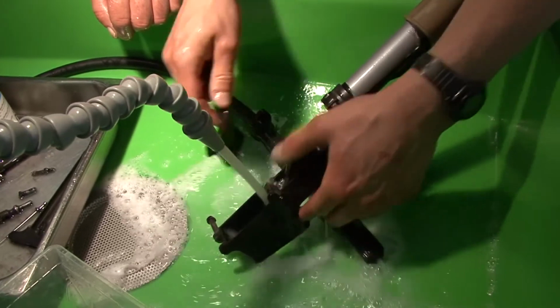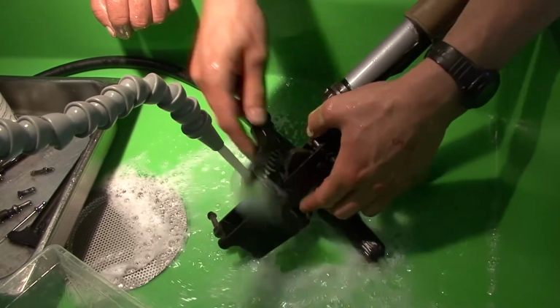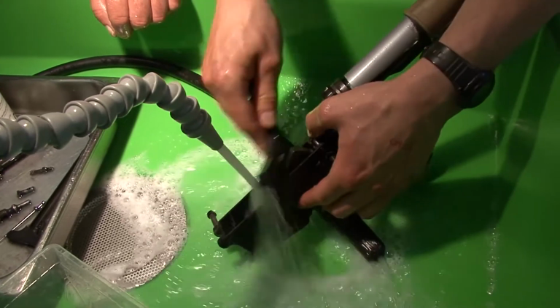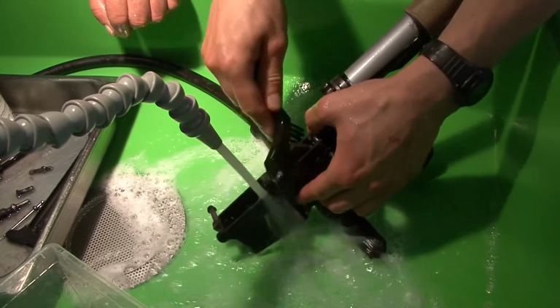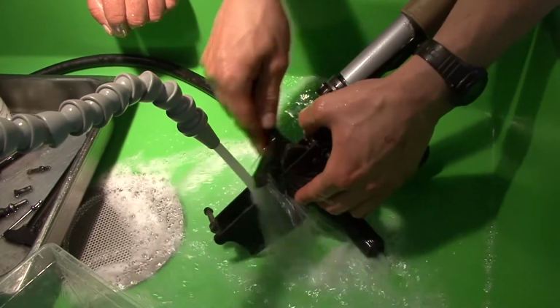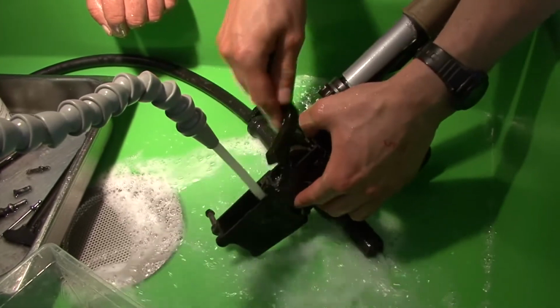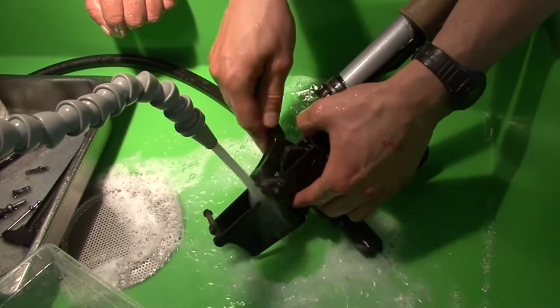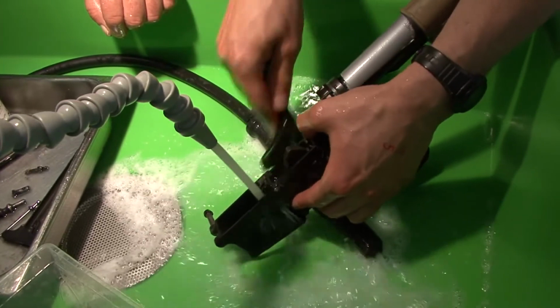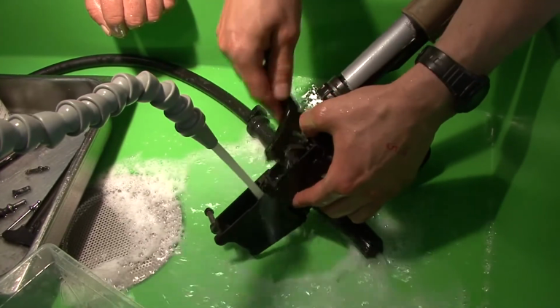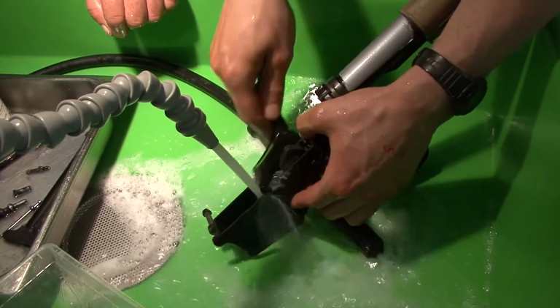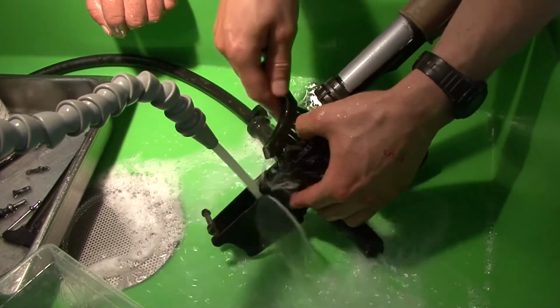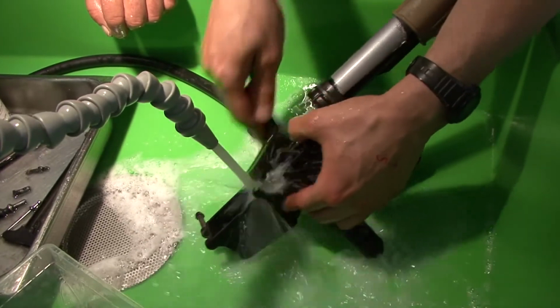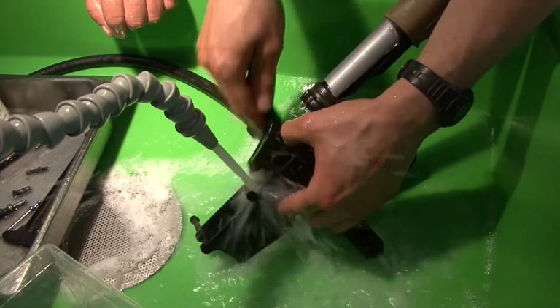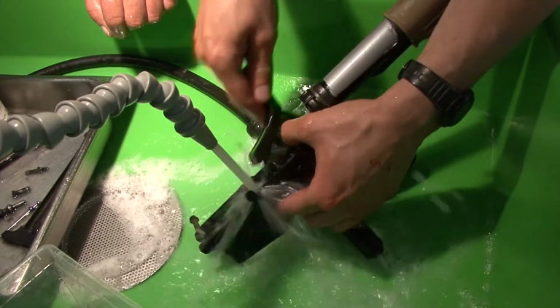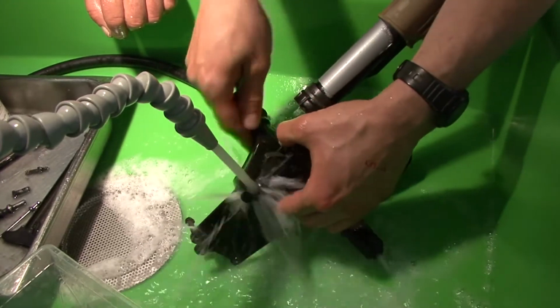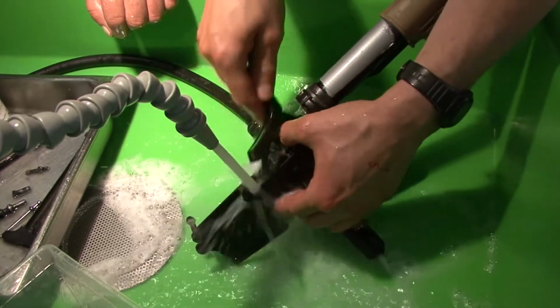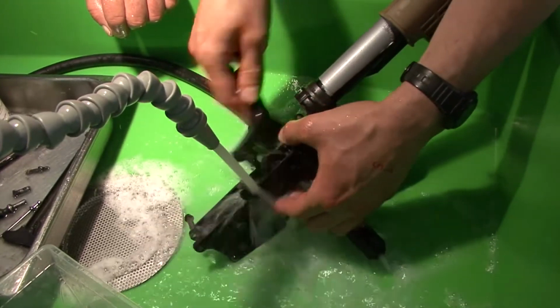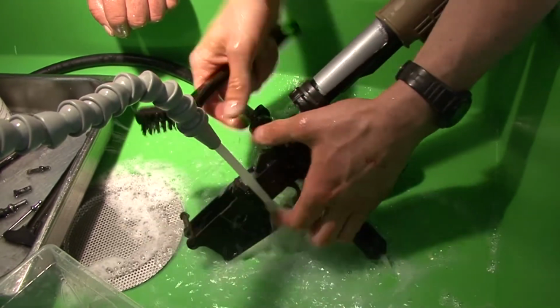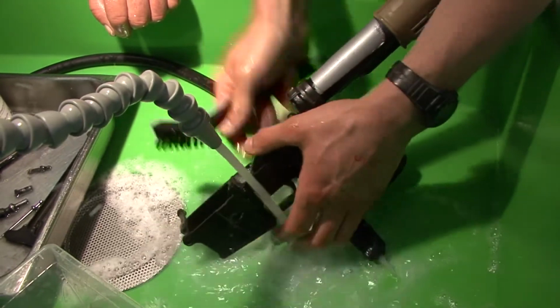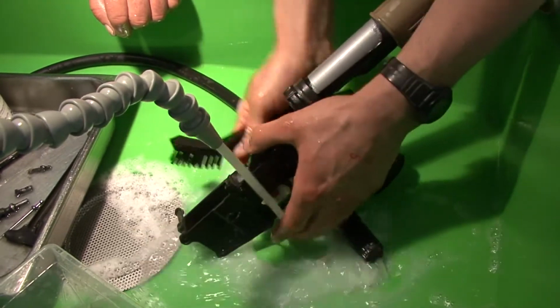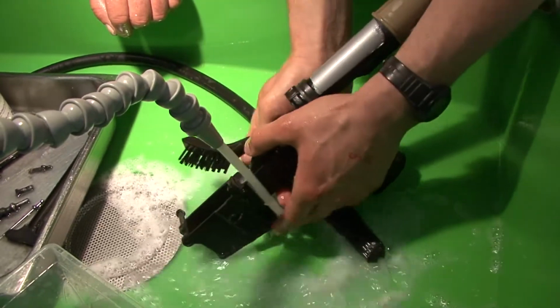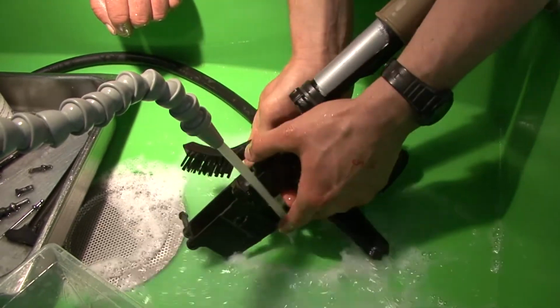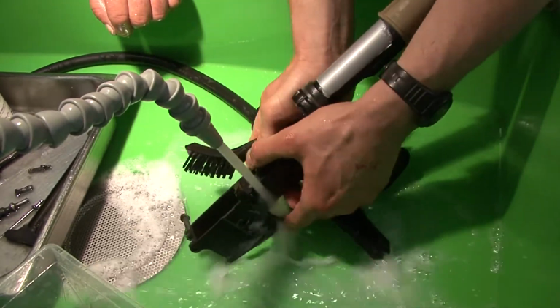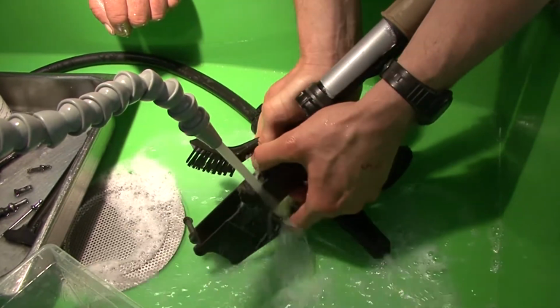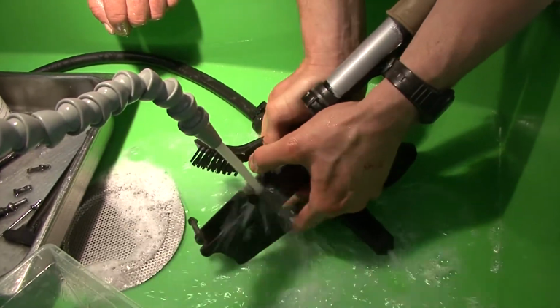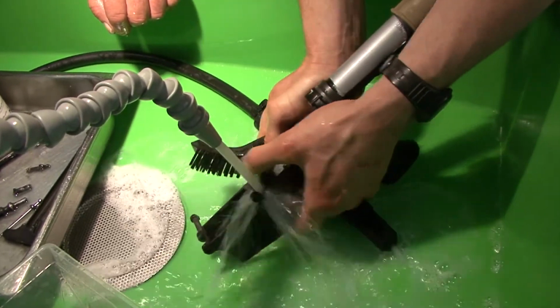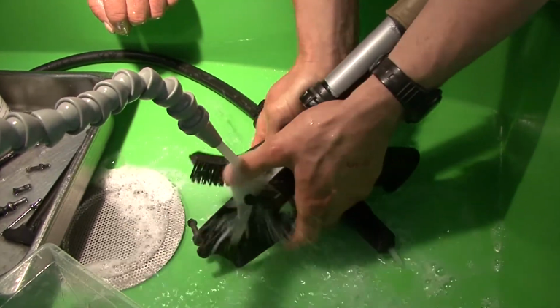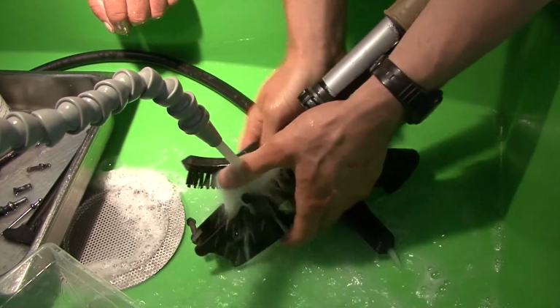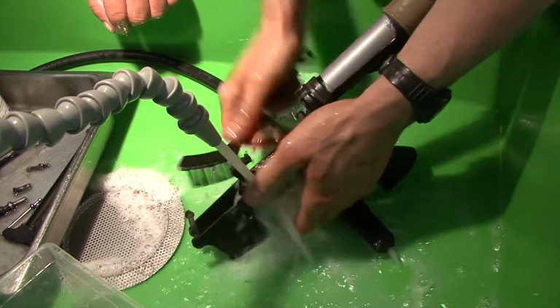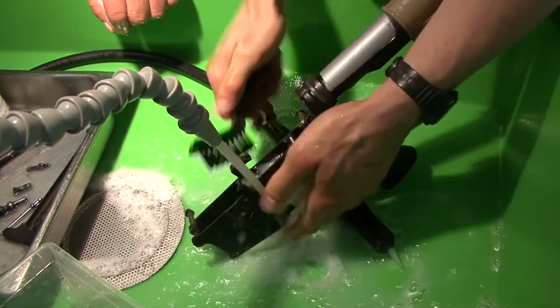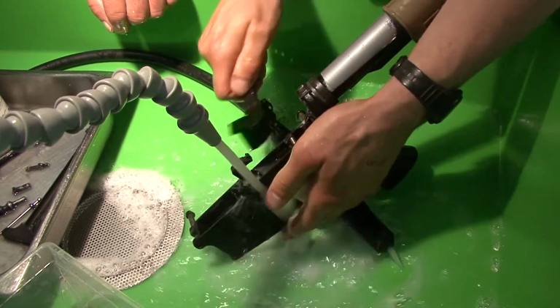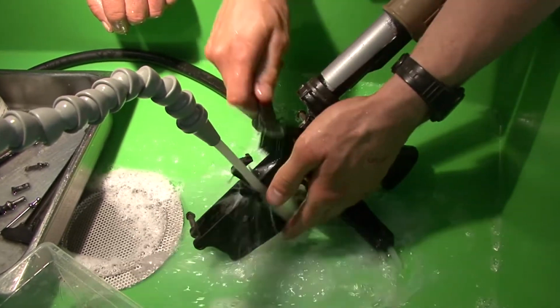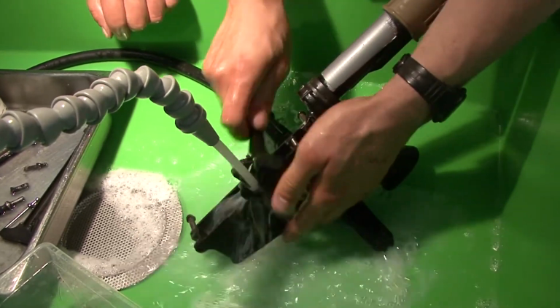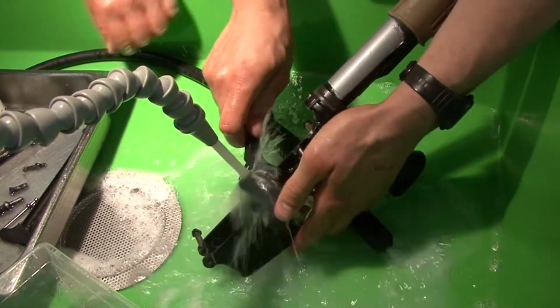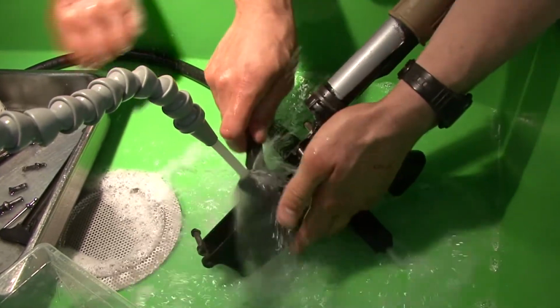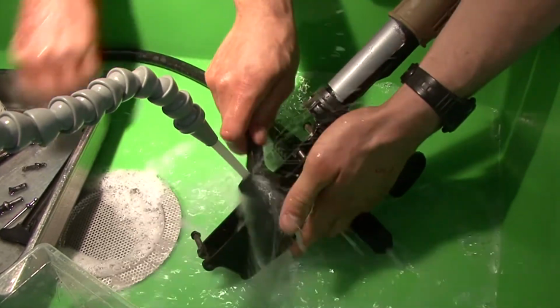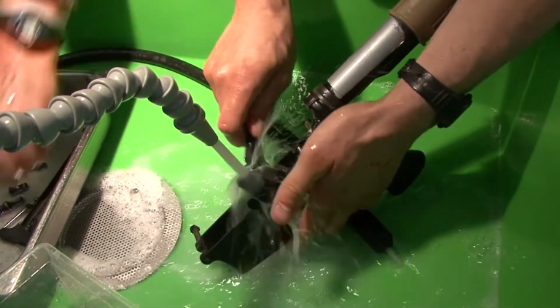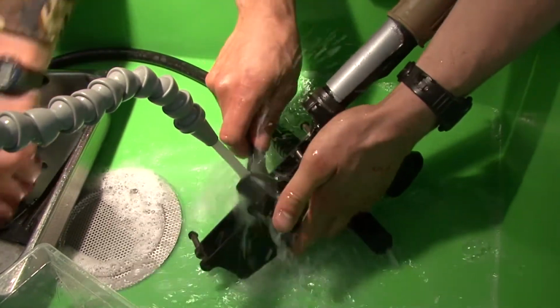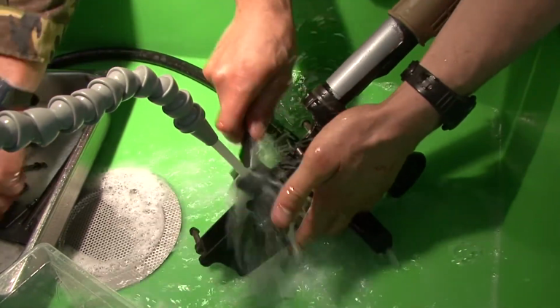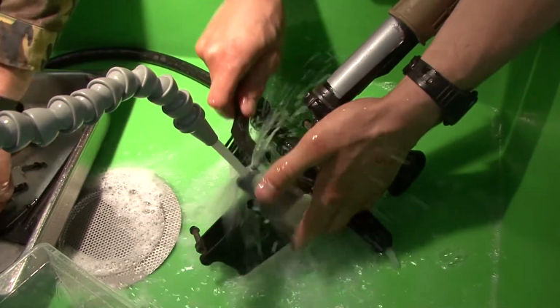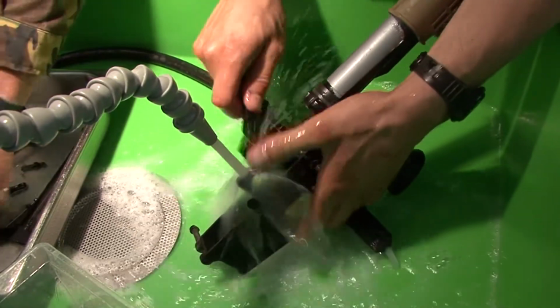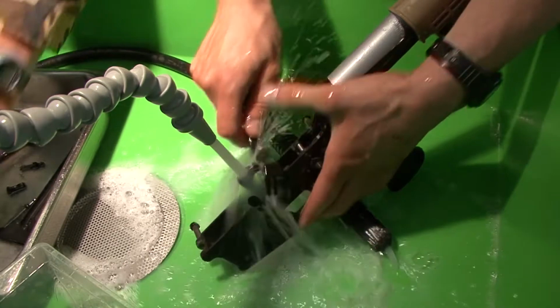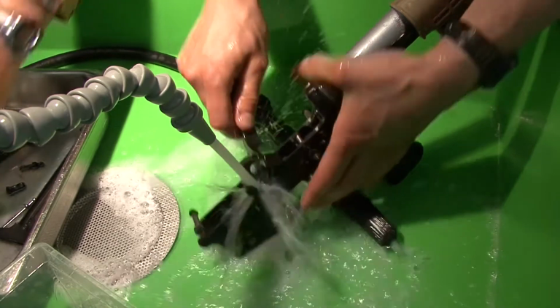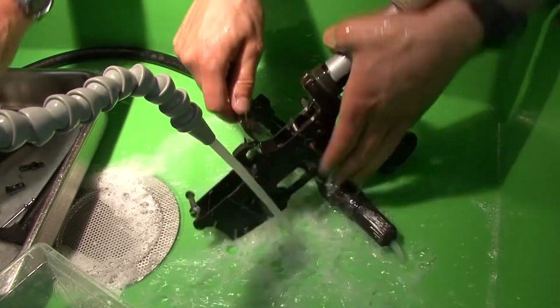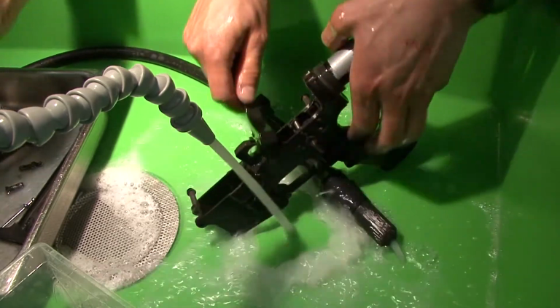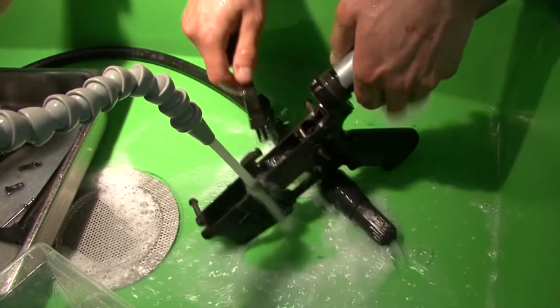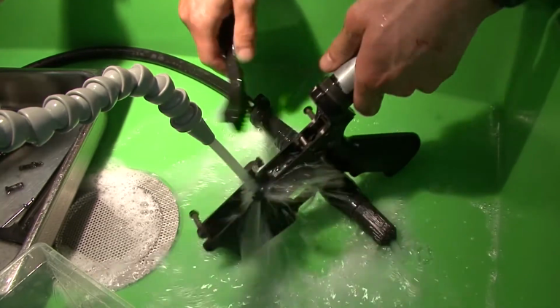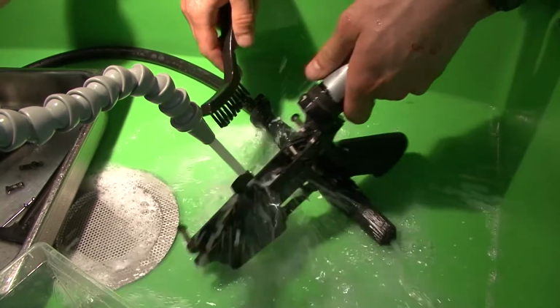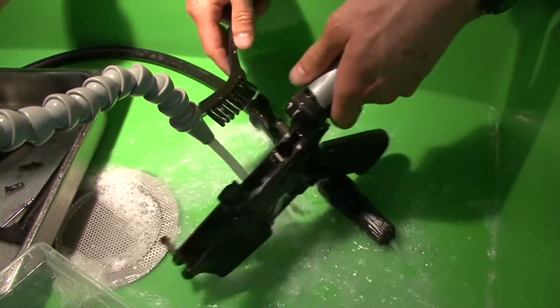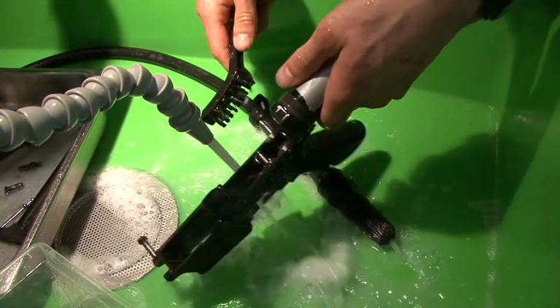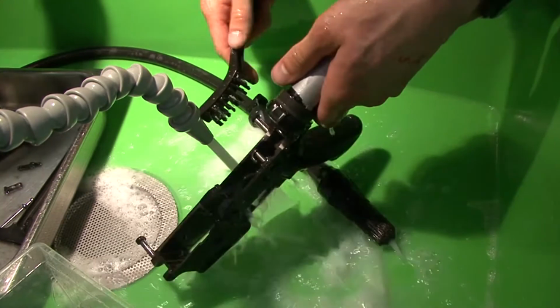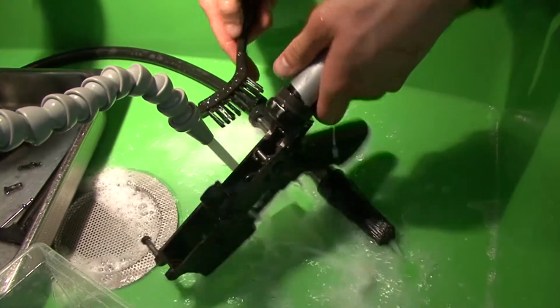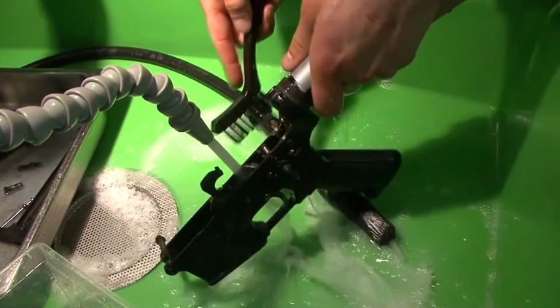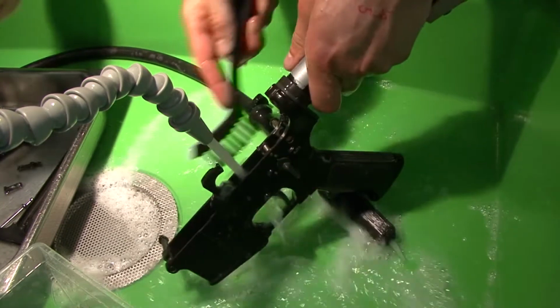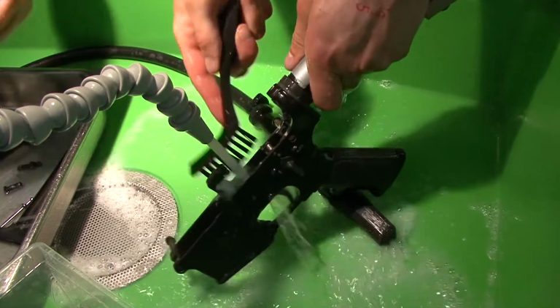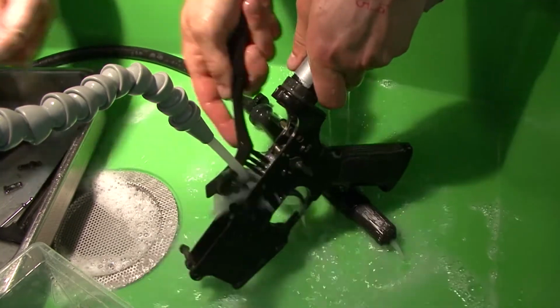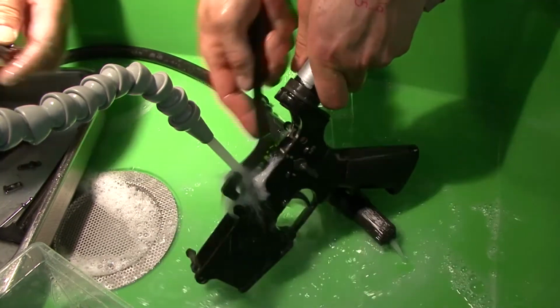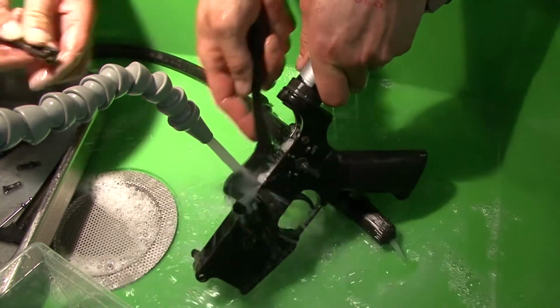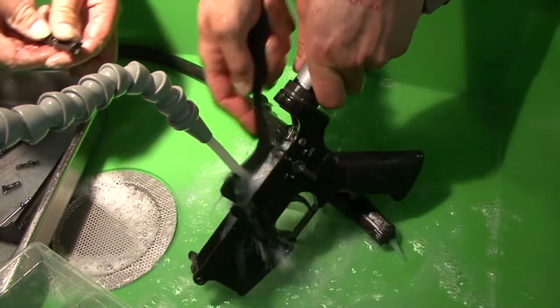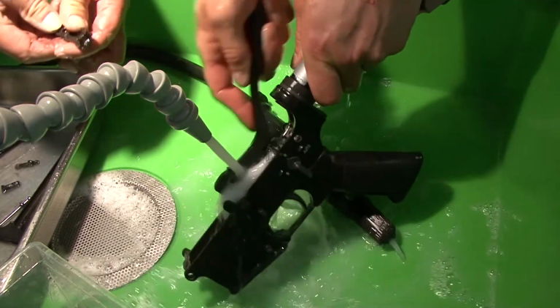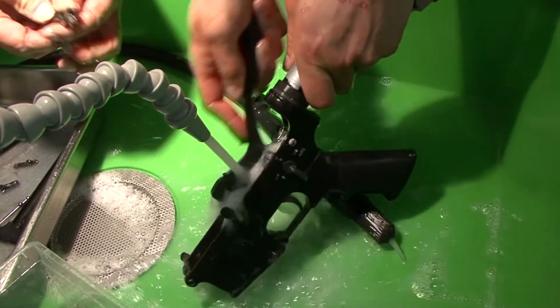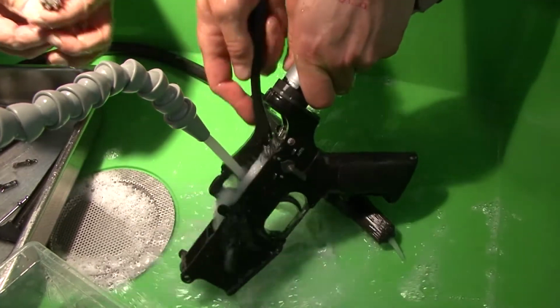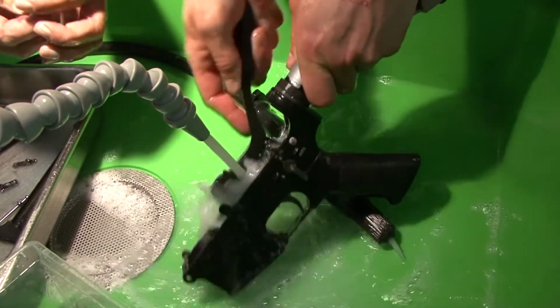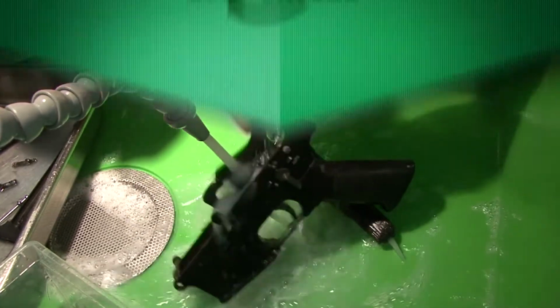The cleaning action on the weapons — there's no difference, and I think this actually gets them a lot cleaner.